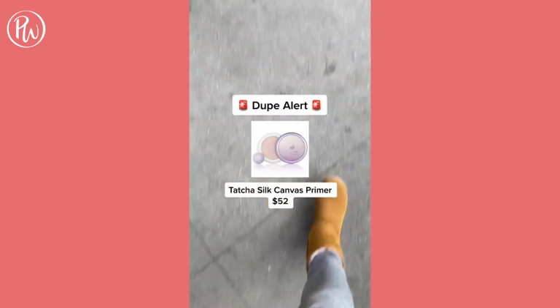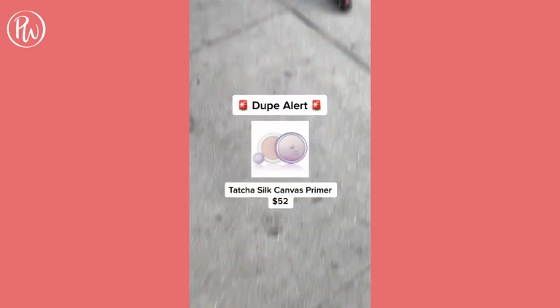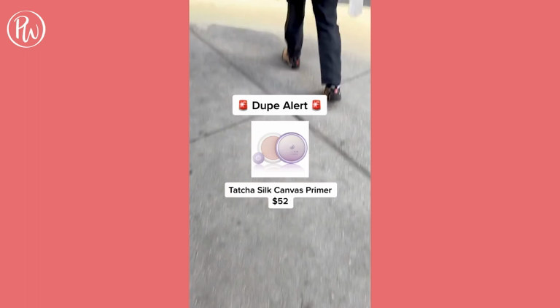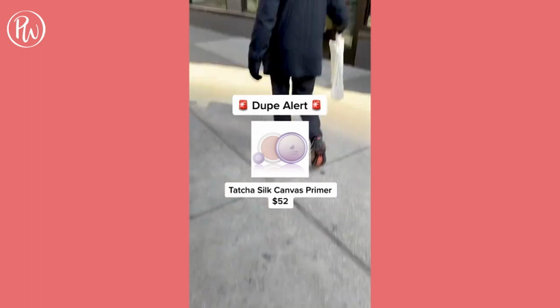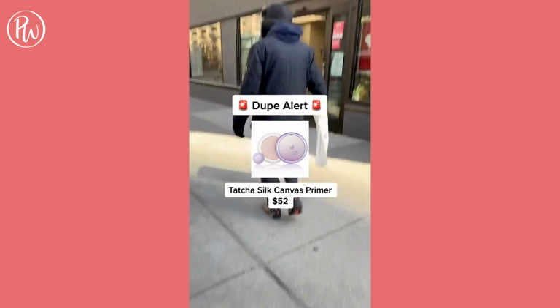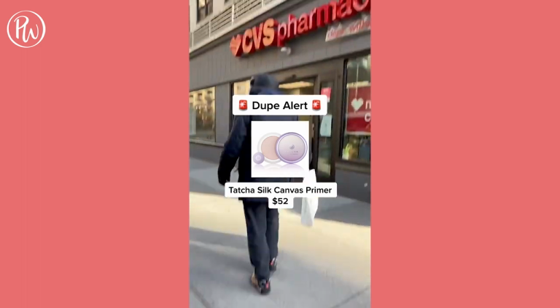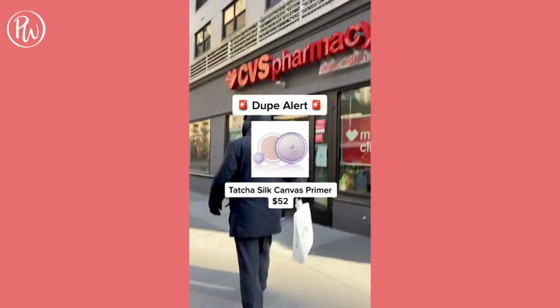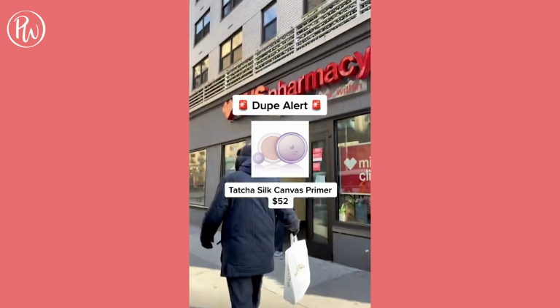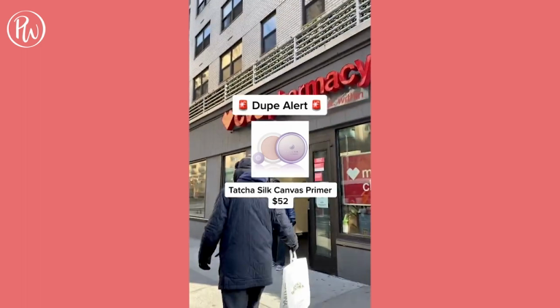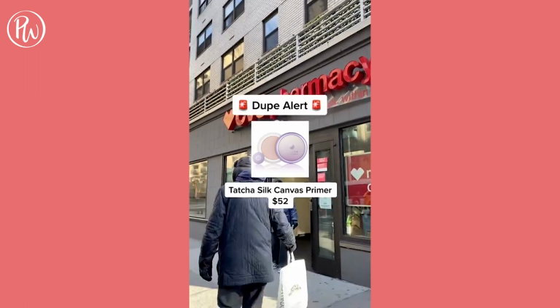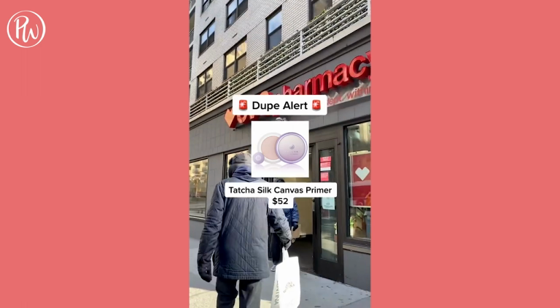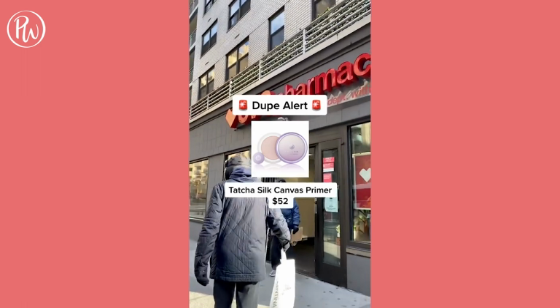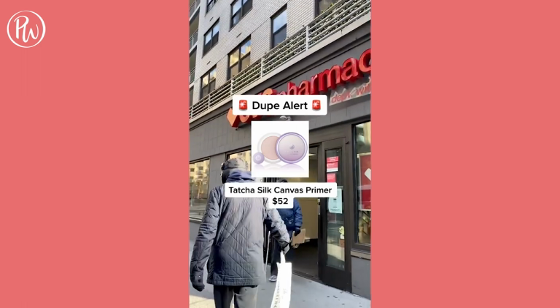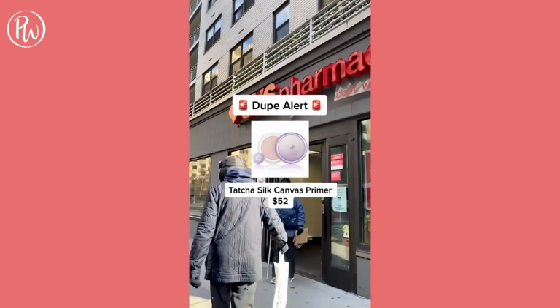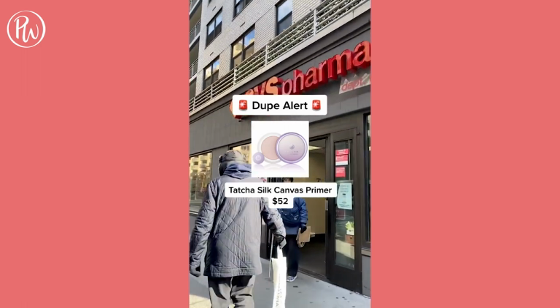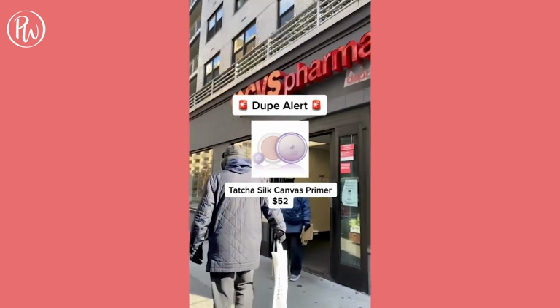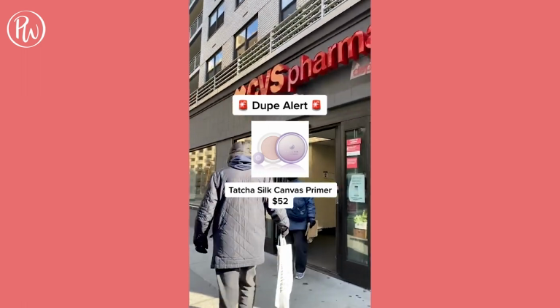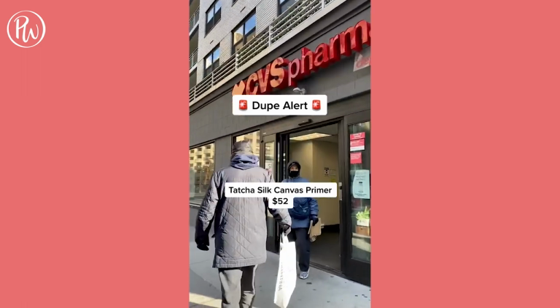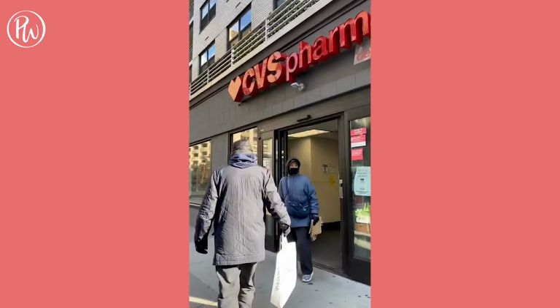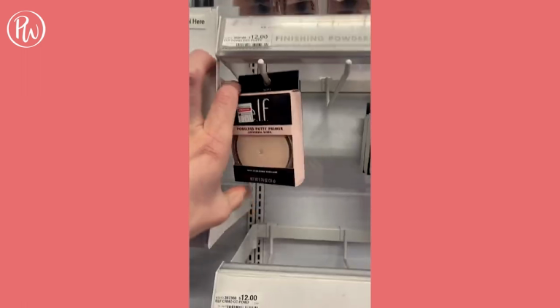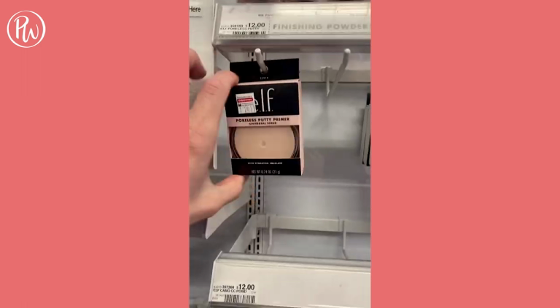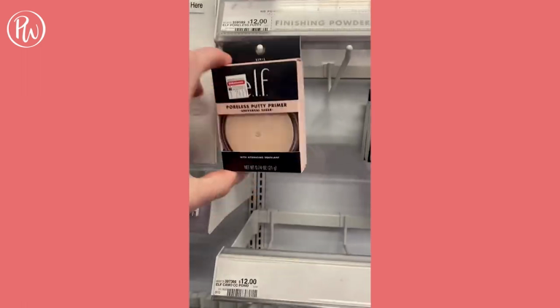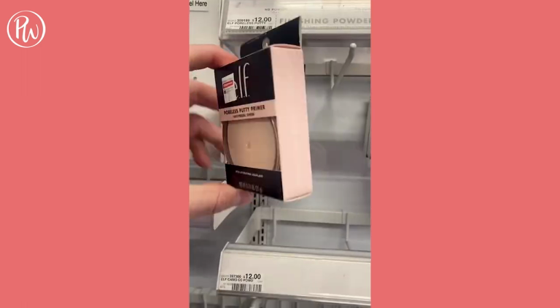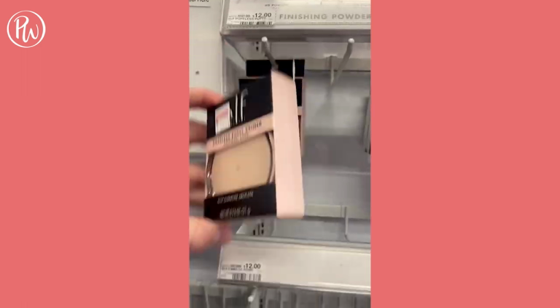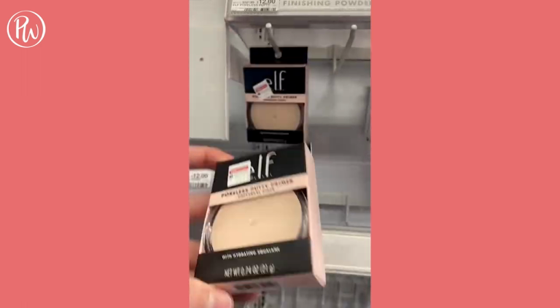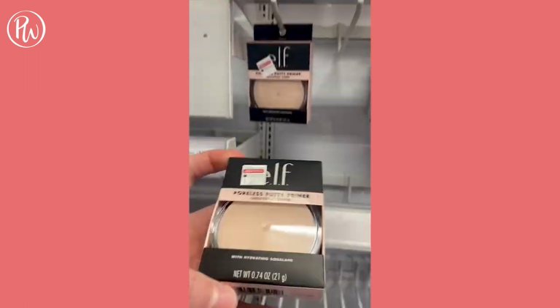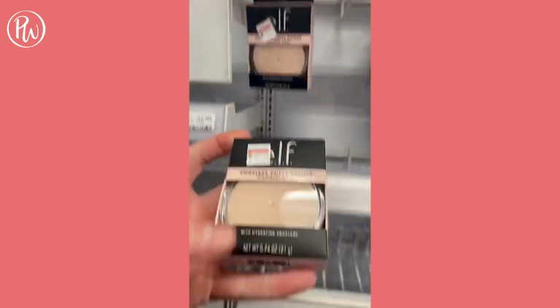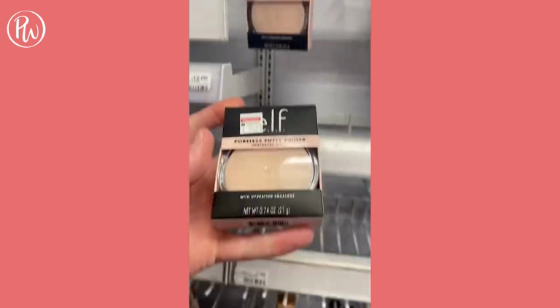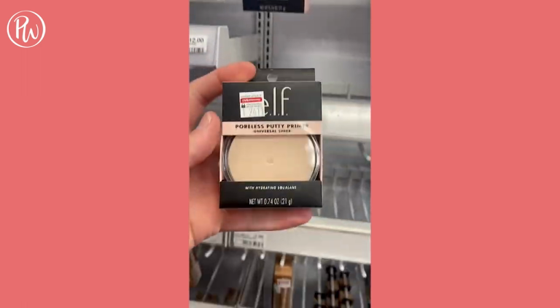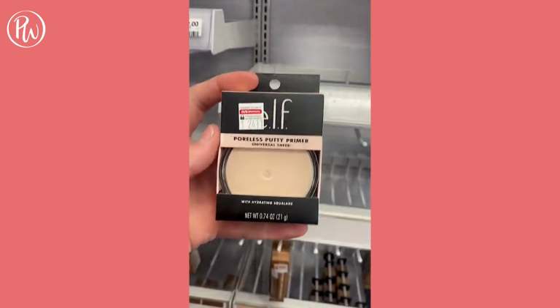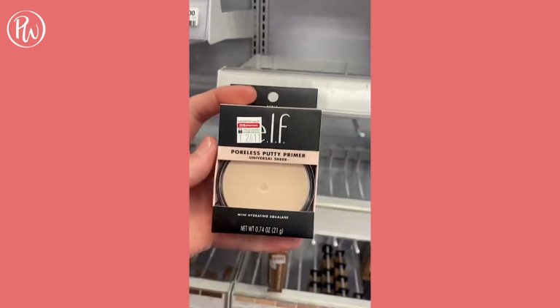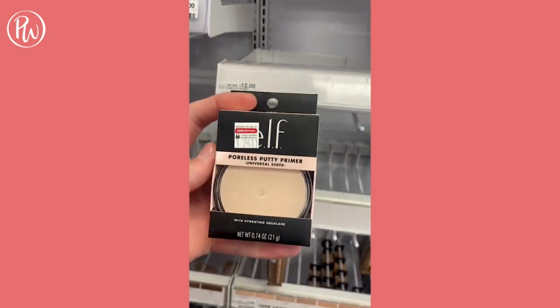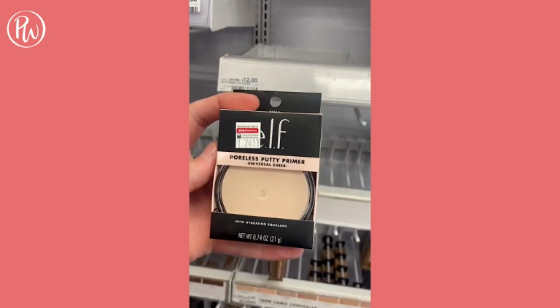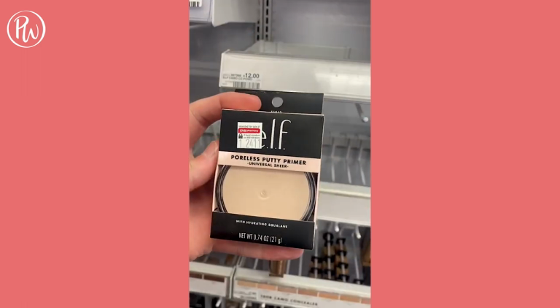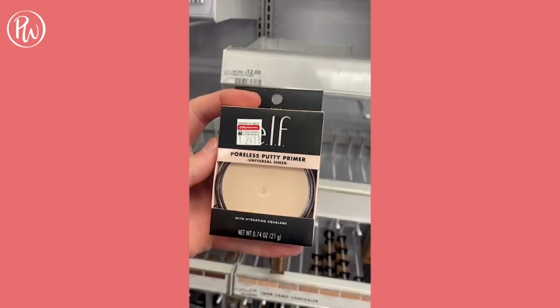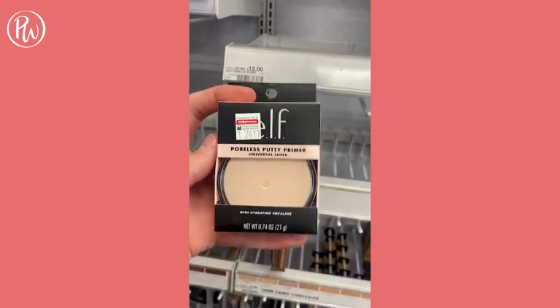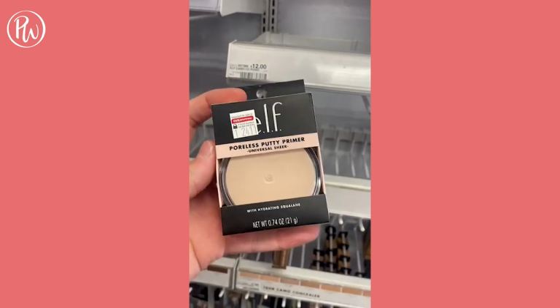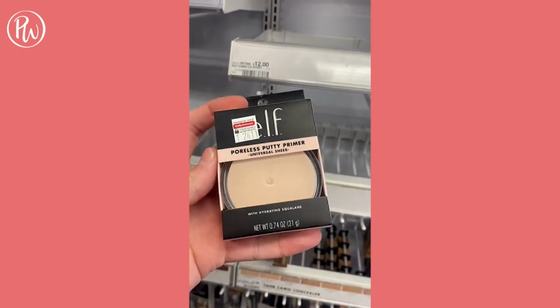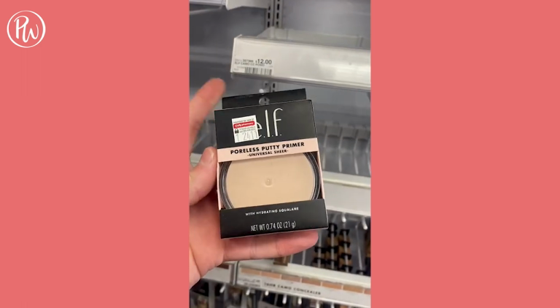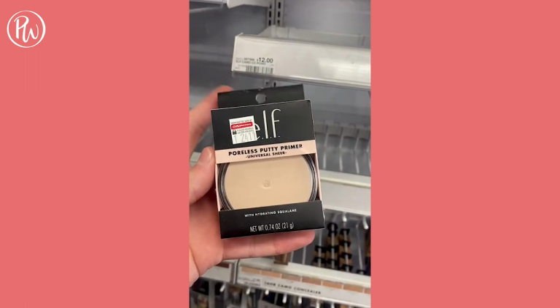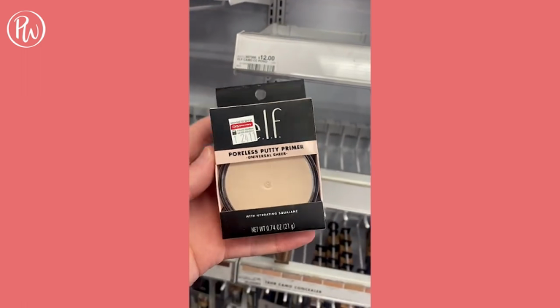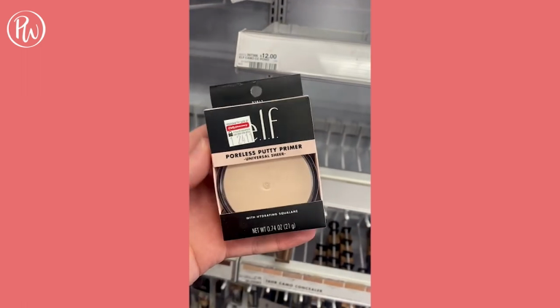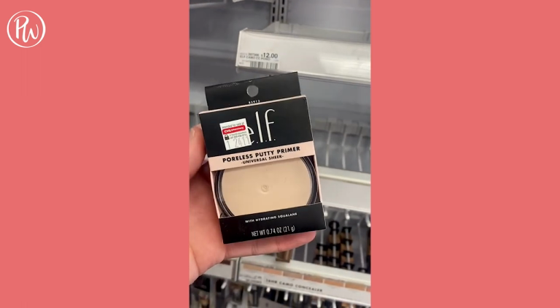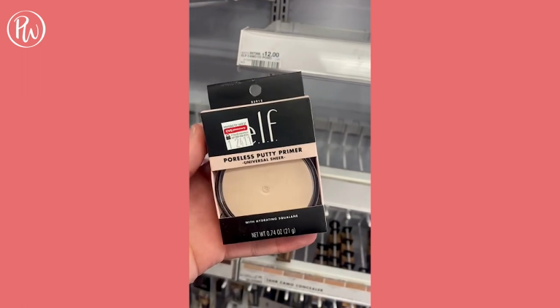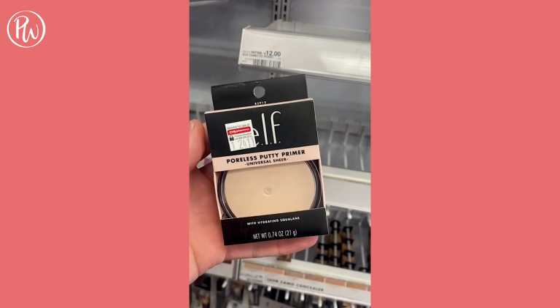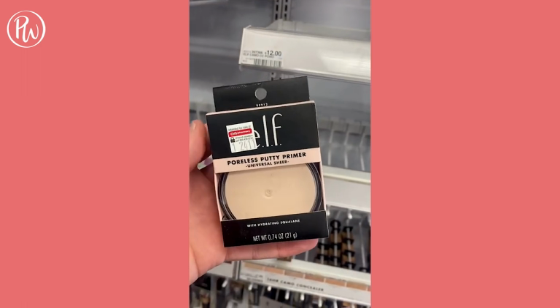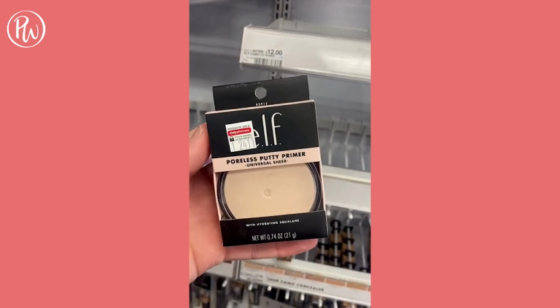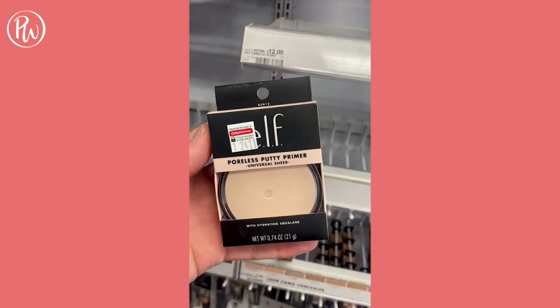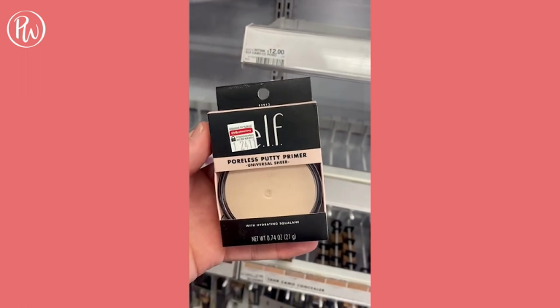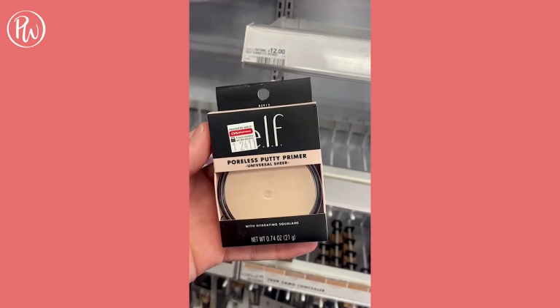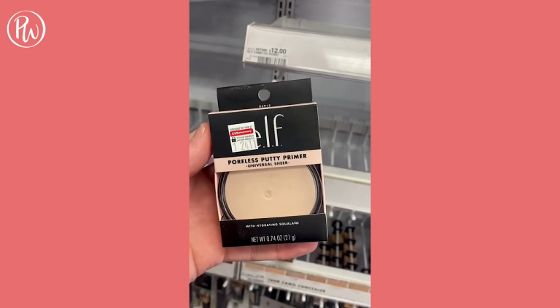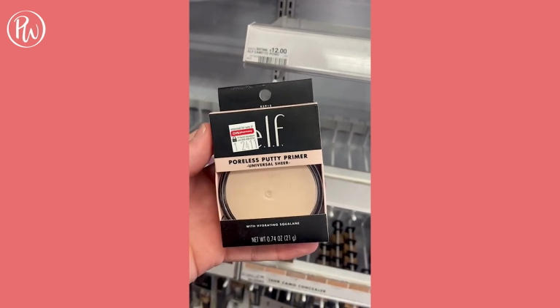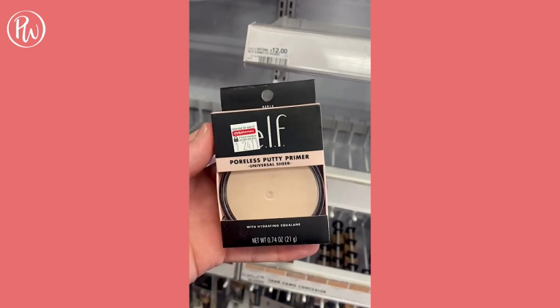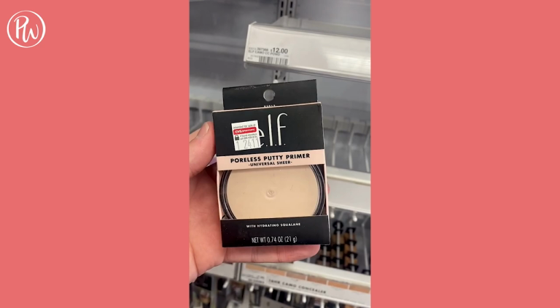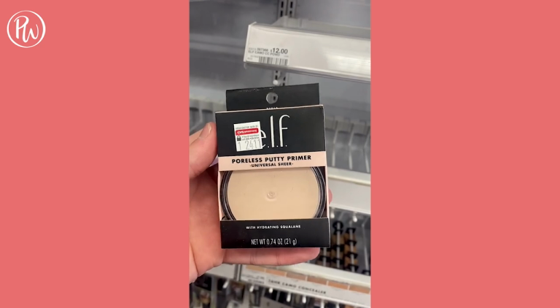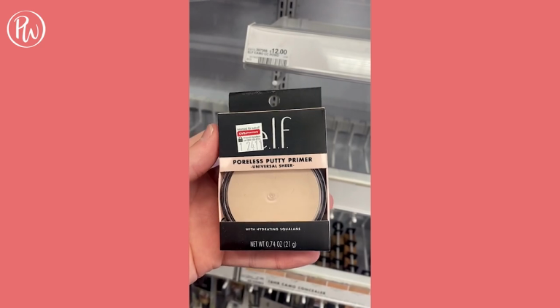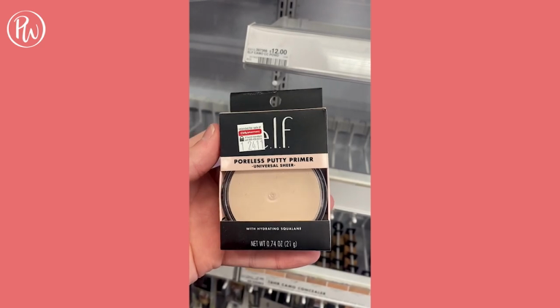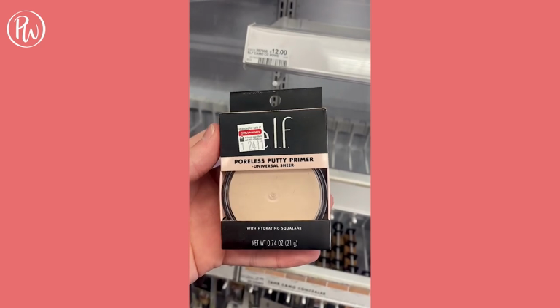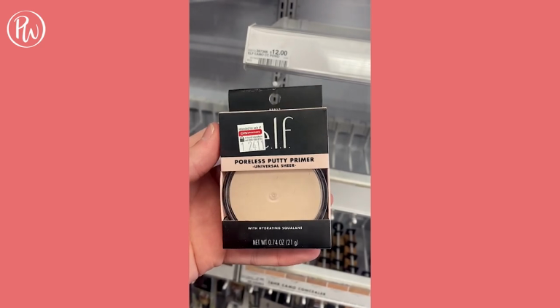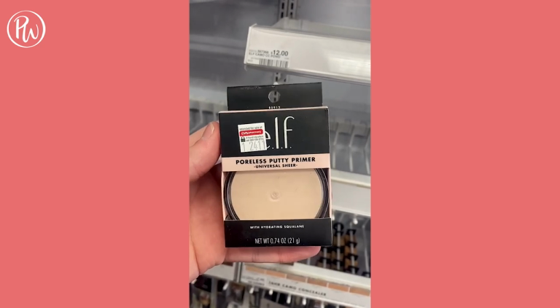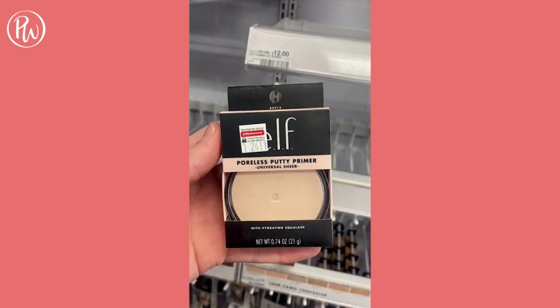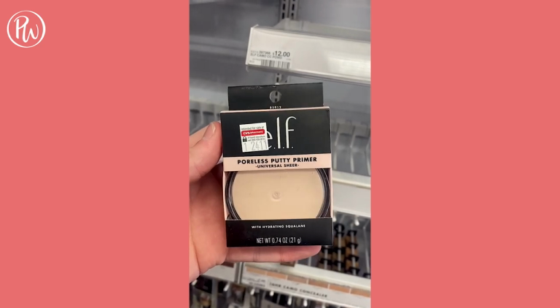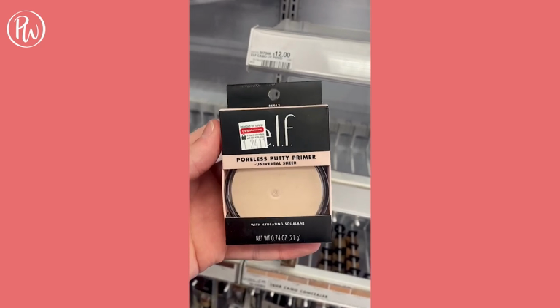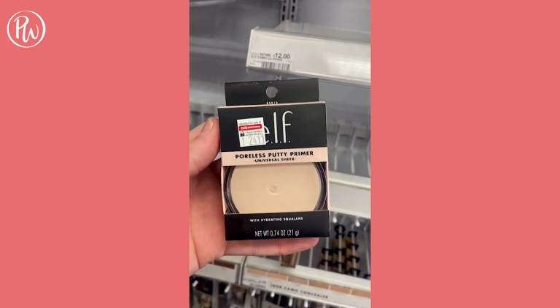Dupe of the day for Tatcha's Silk Canvas Primer is Elf's Putty Primer. For $9, you'll get a similar consistency that neutralizes and blurs your pores.